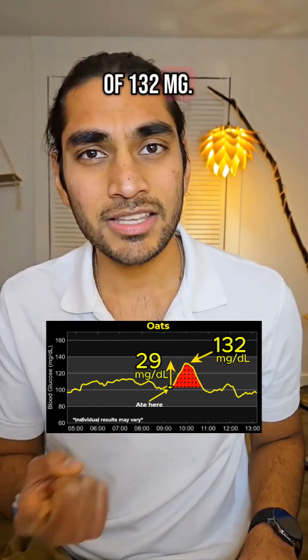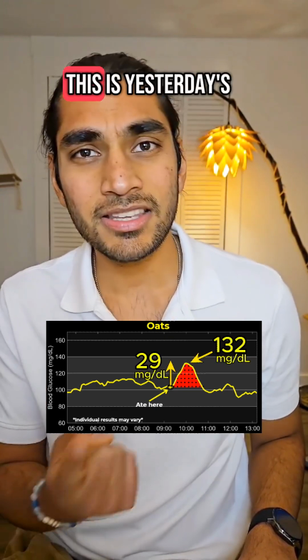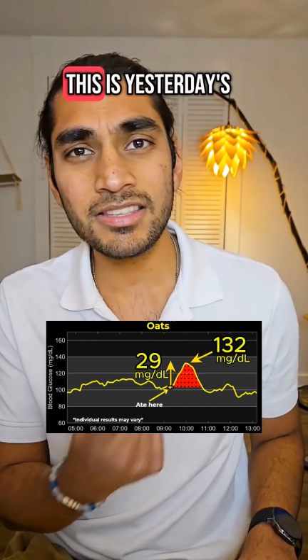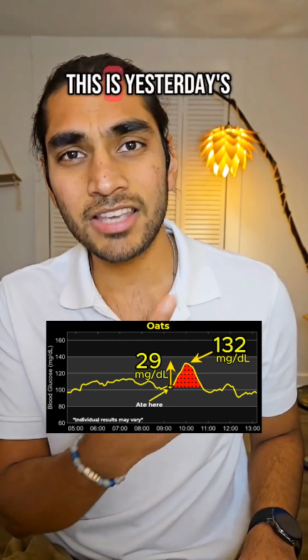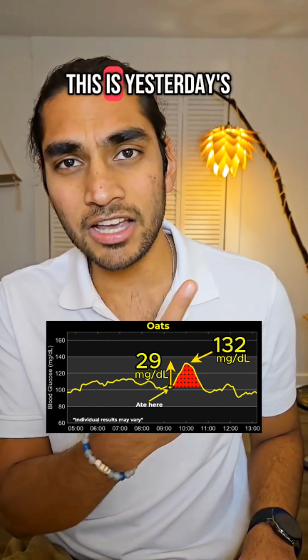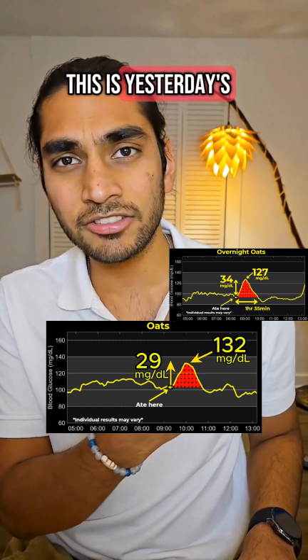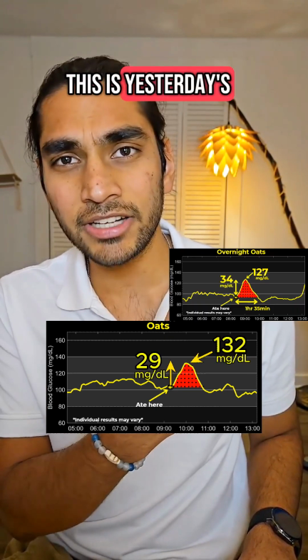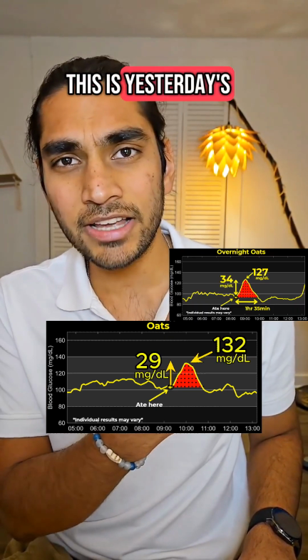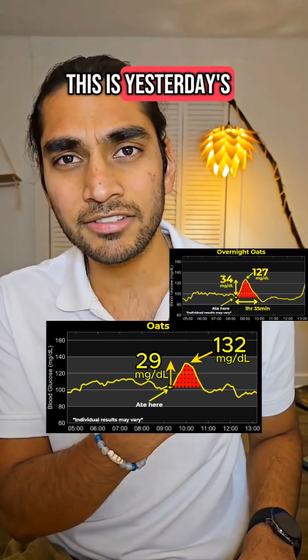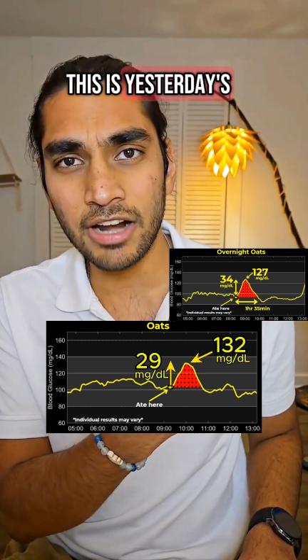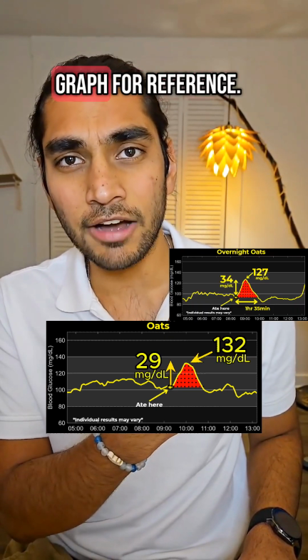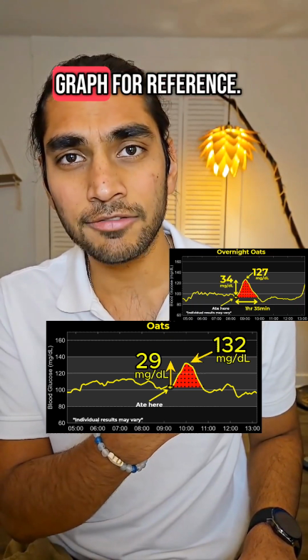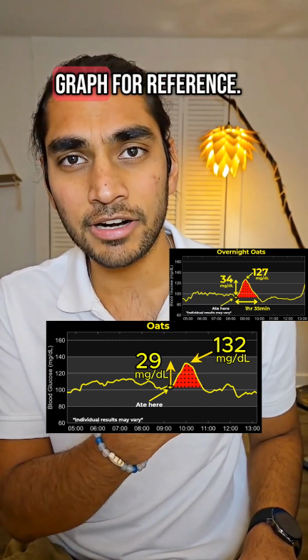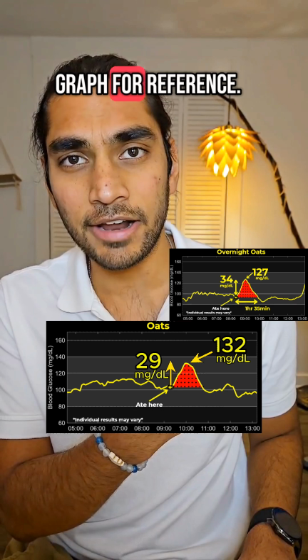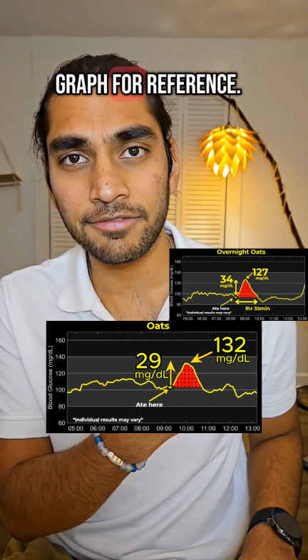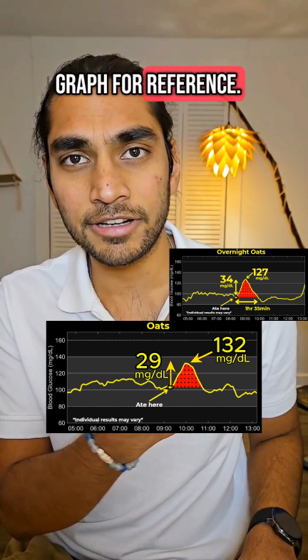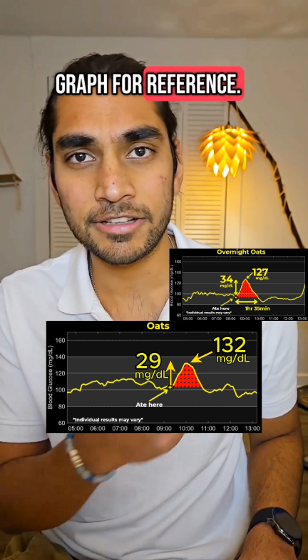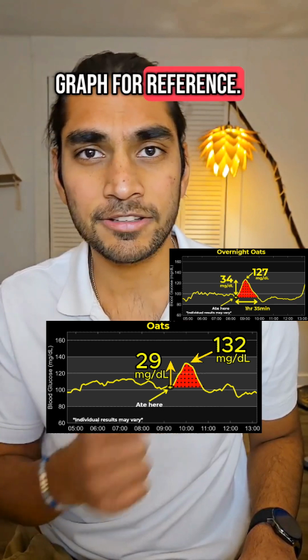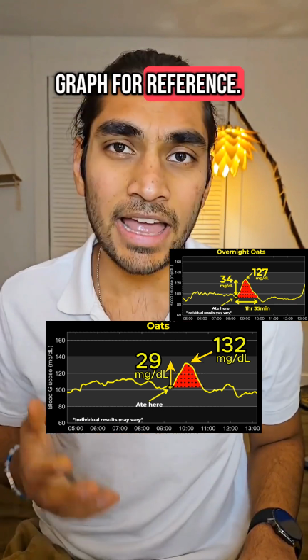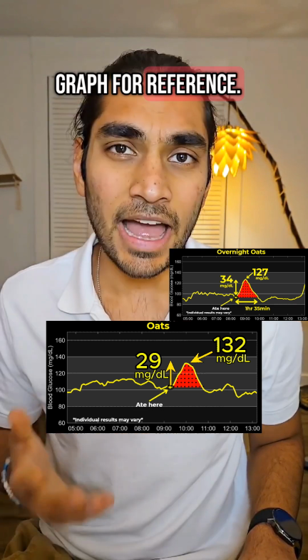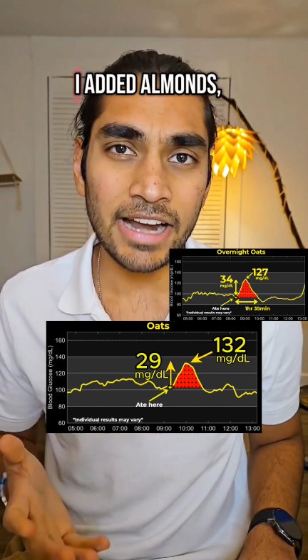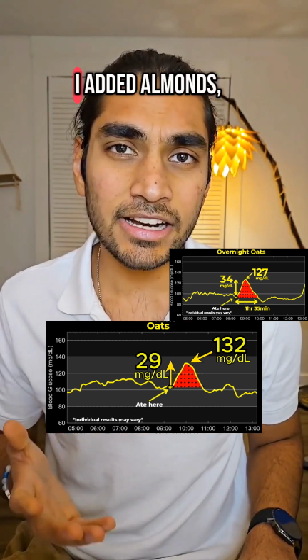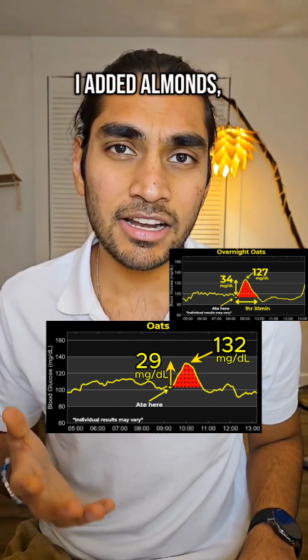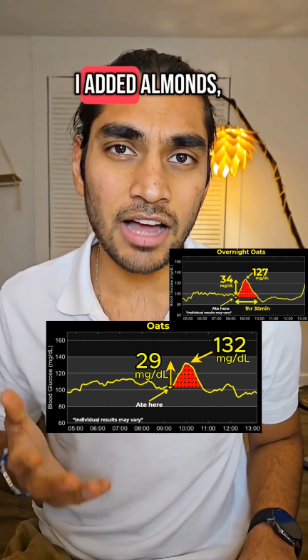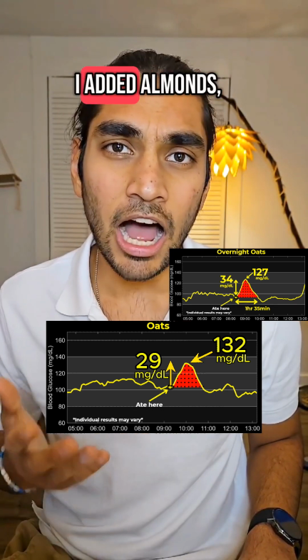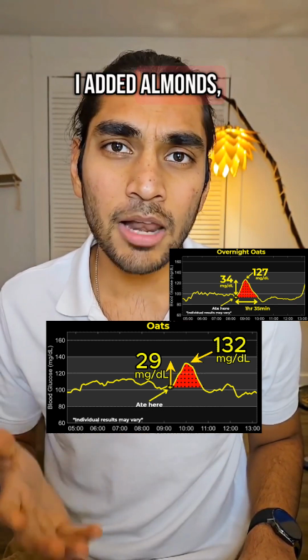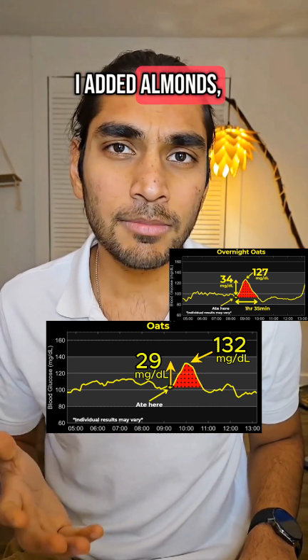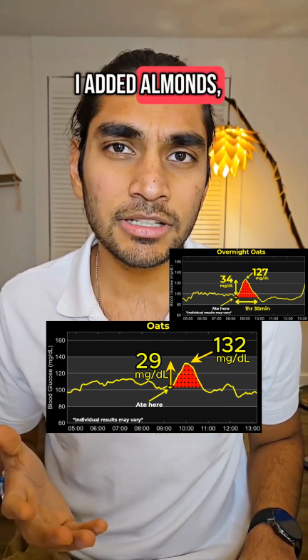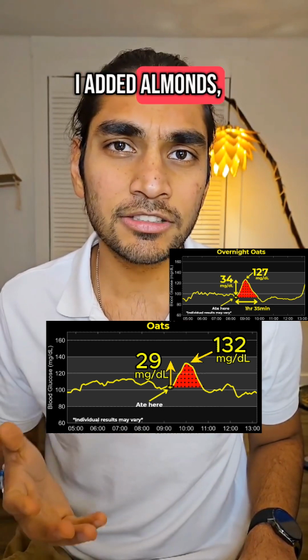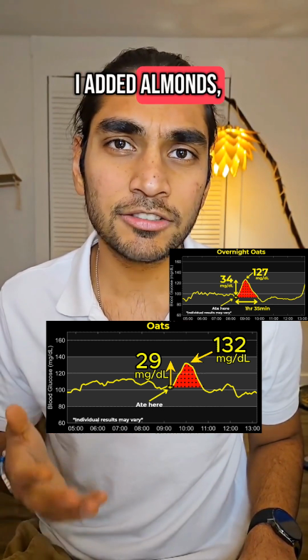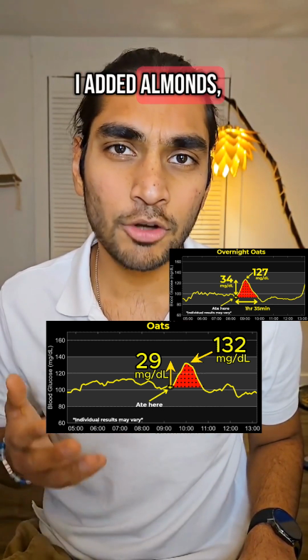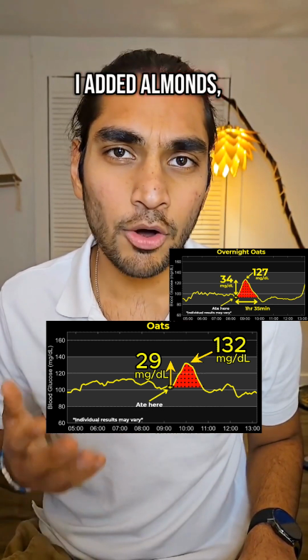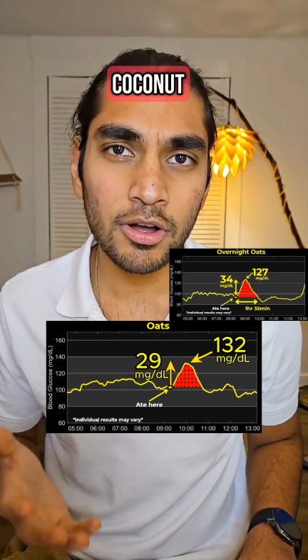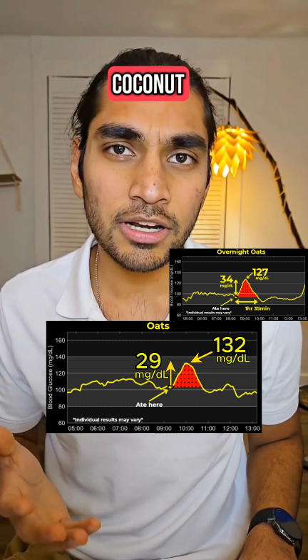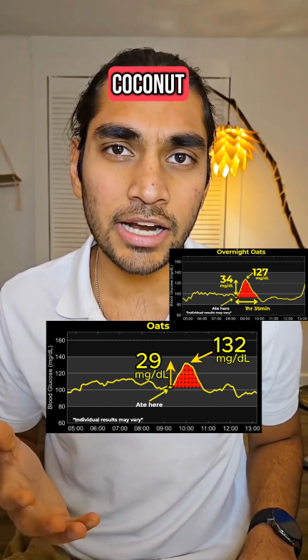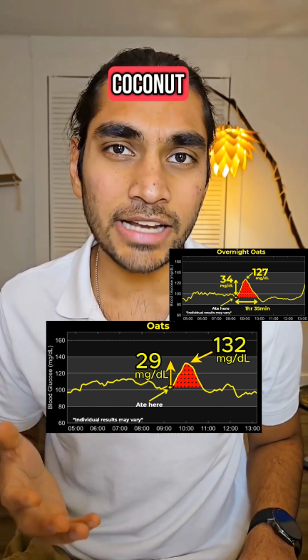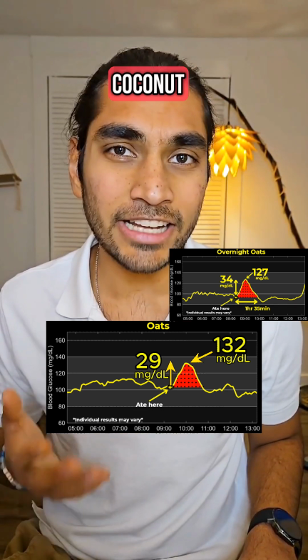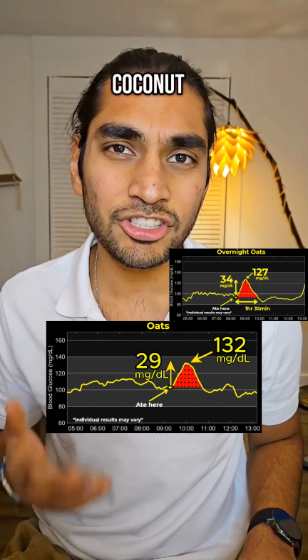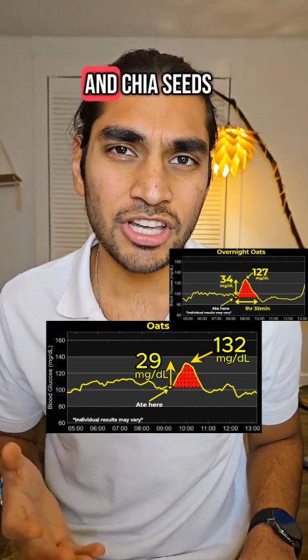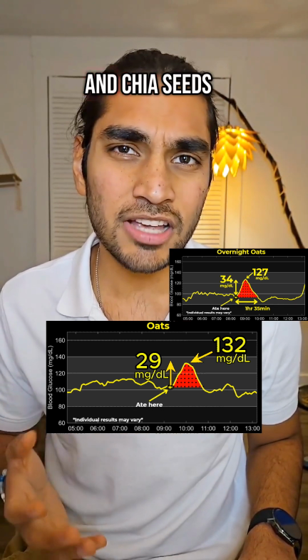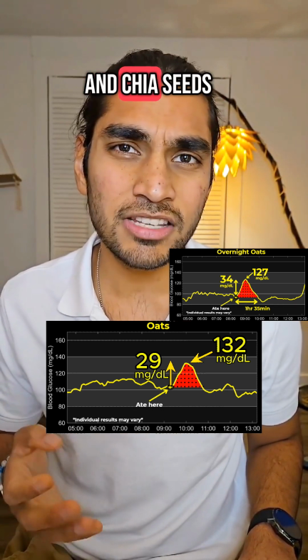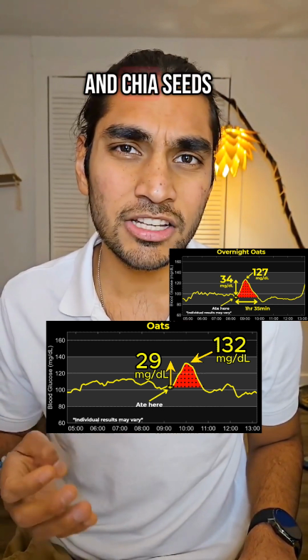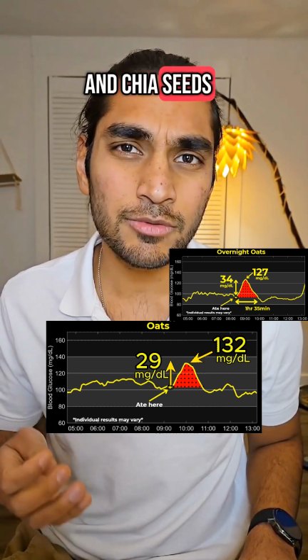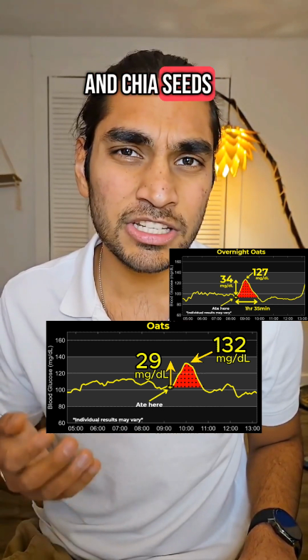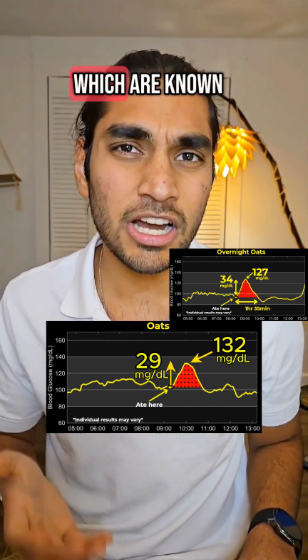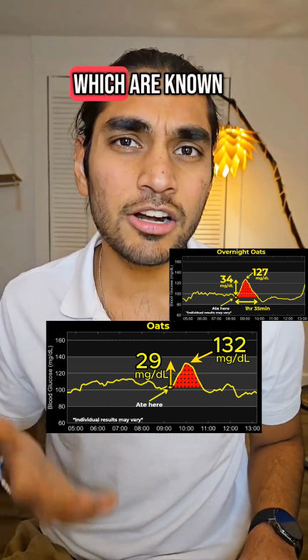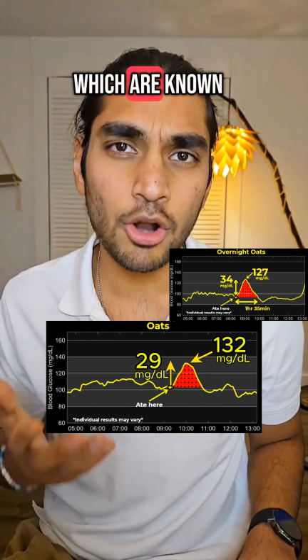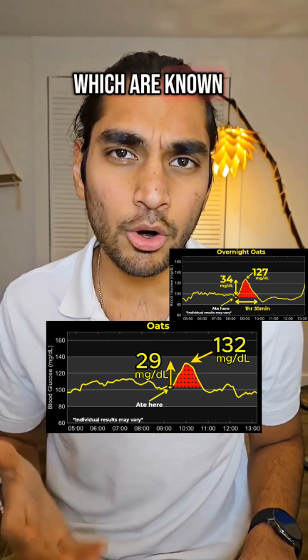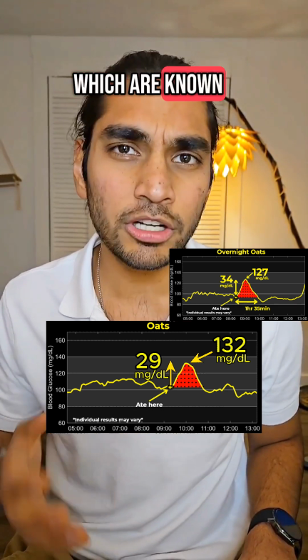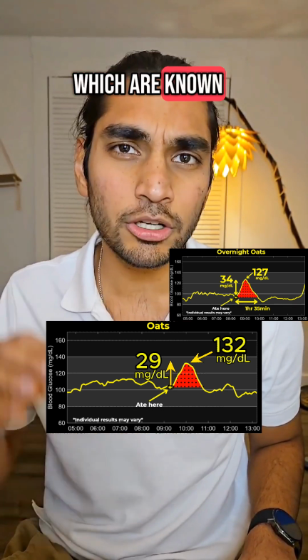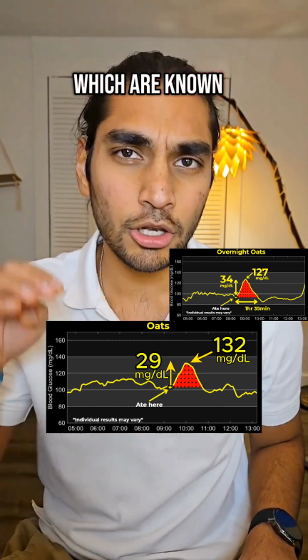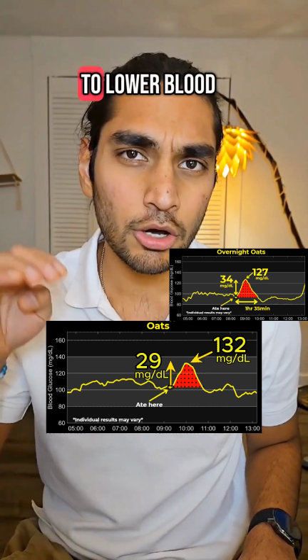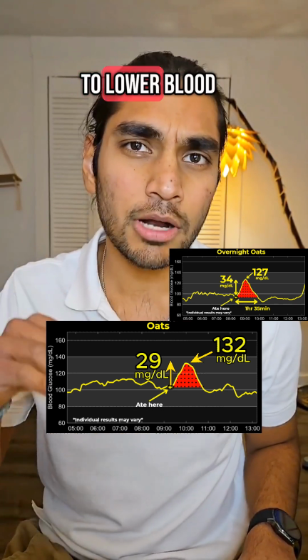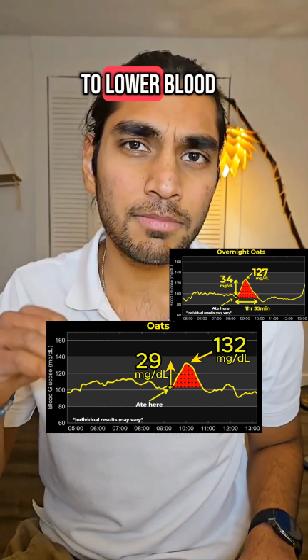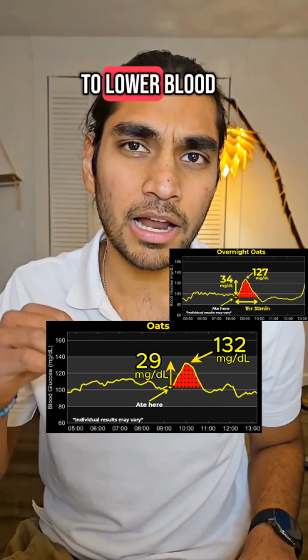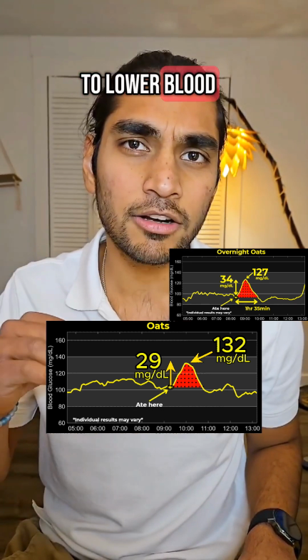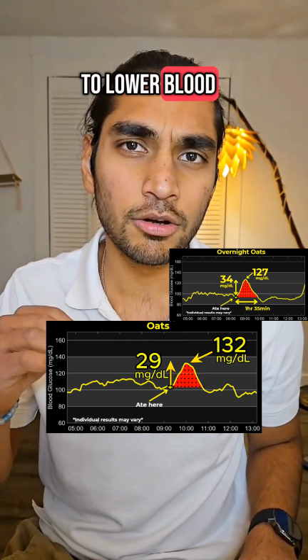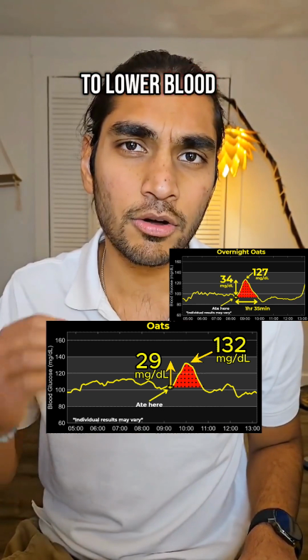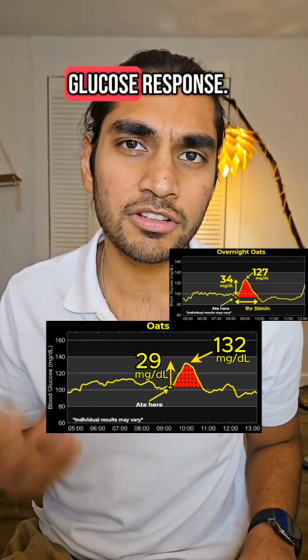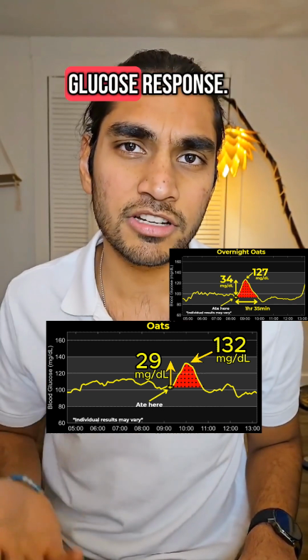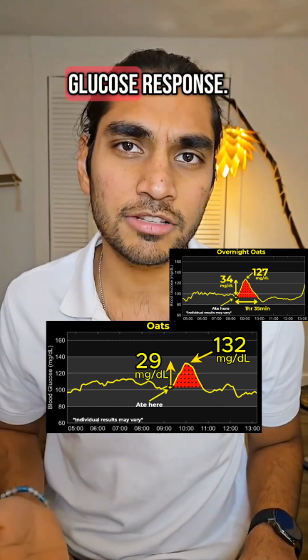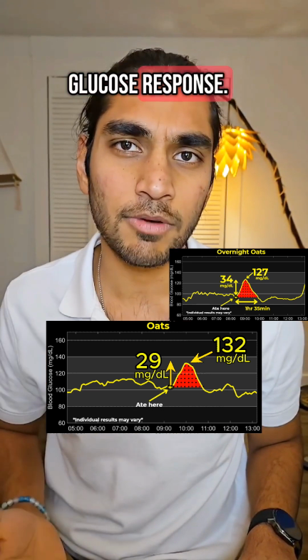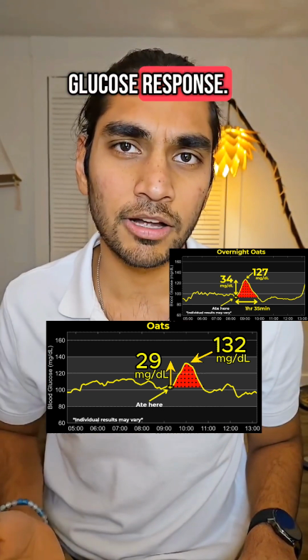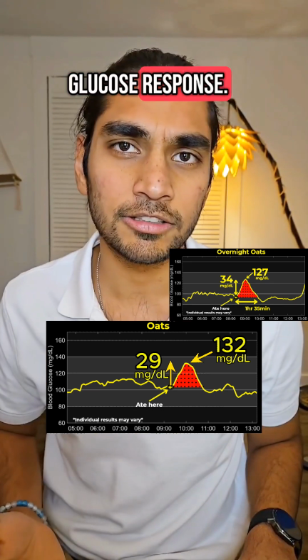This is yesterday's graph for reference. I added almonds, coconut, and chia seeds, which are known to lower blood glucose response.